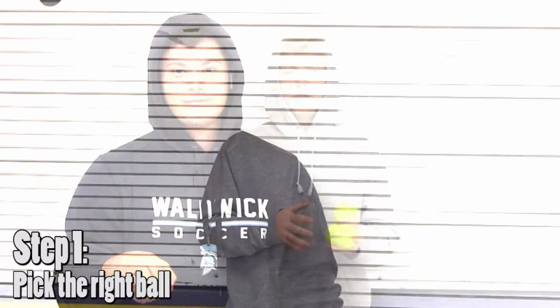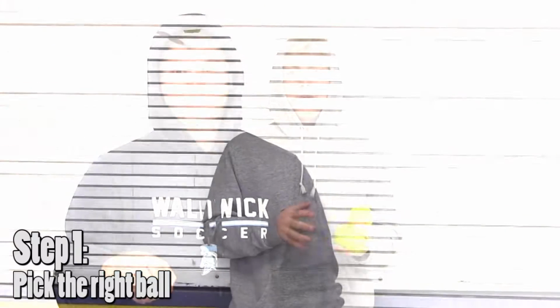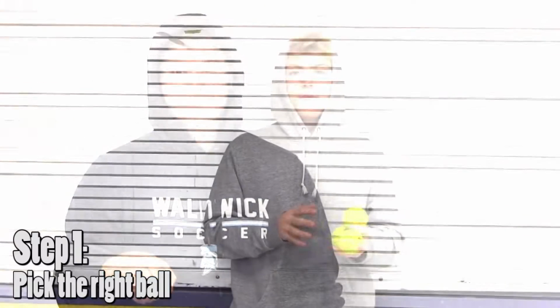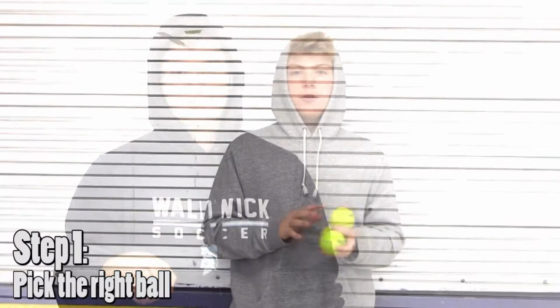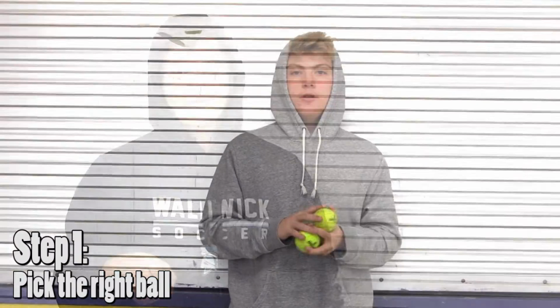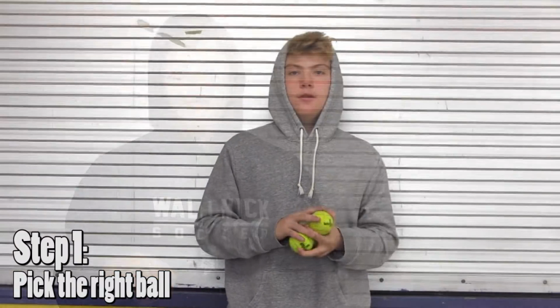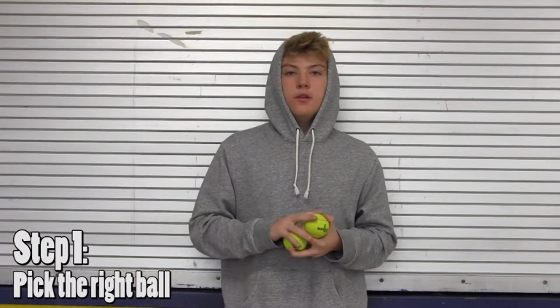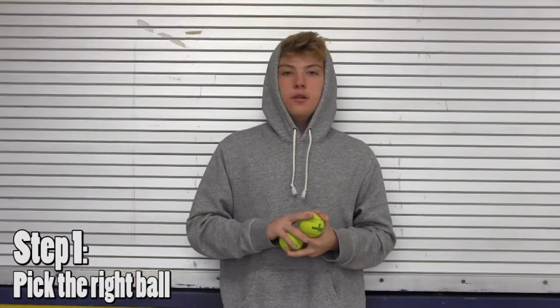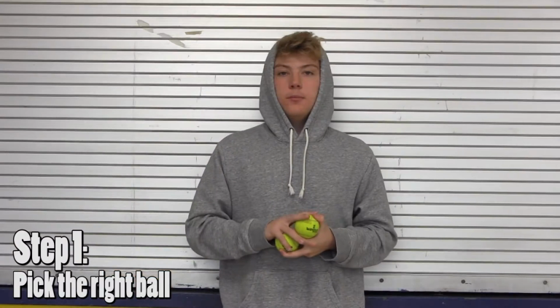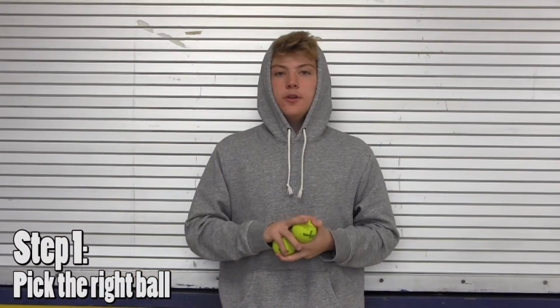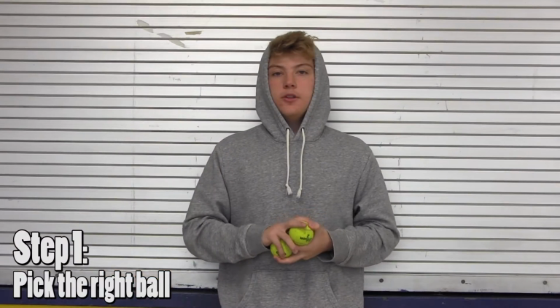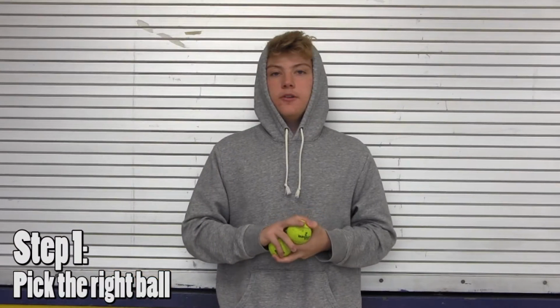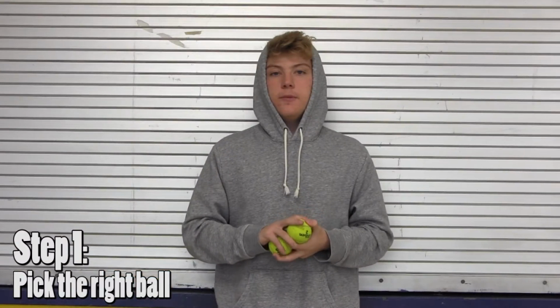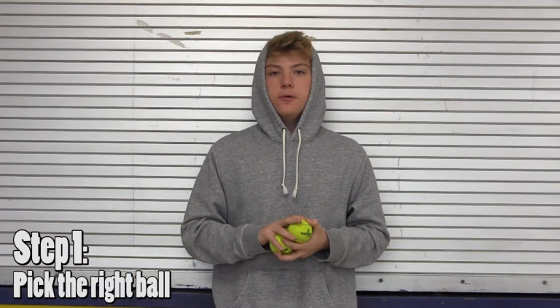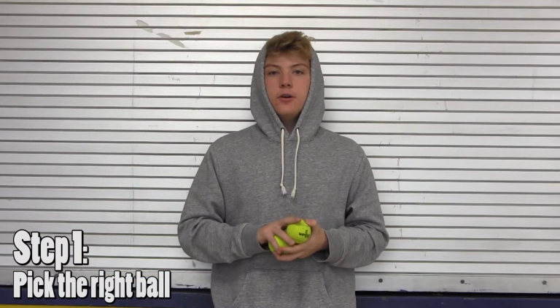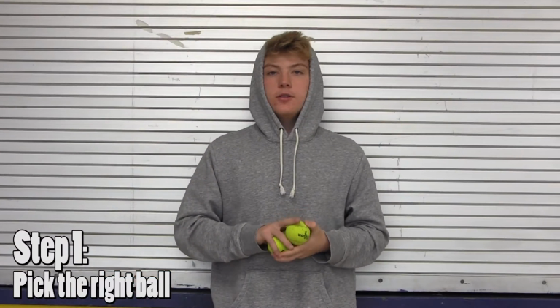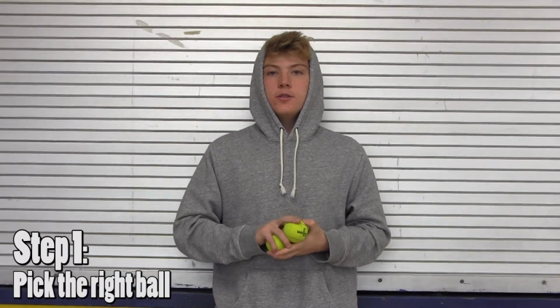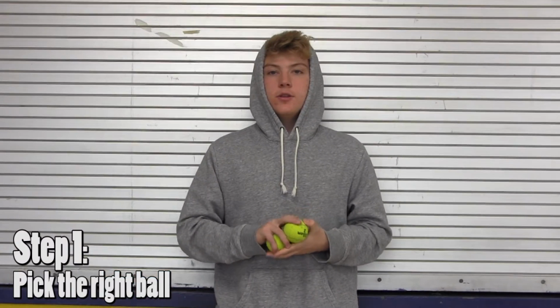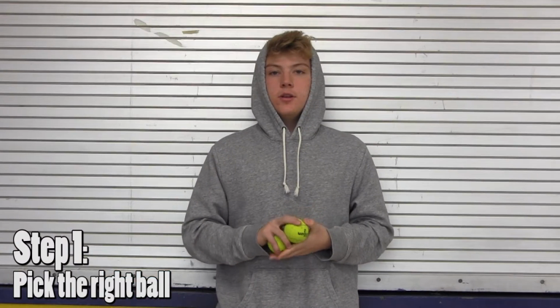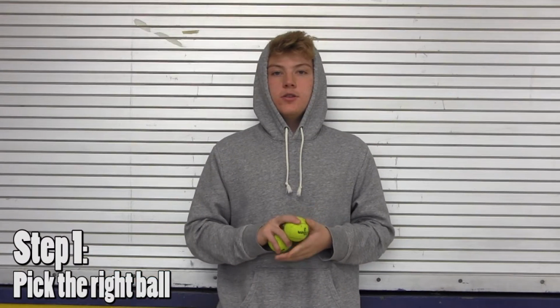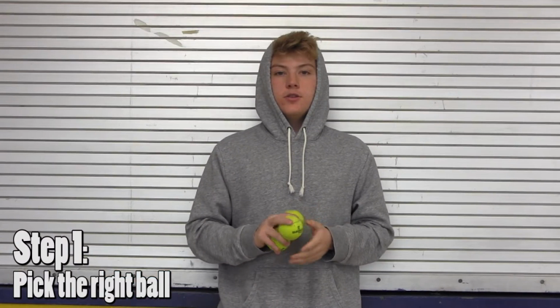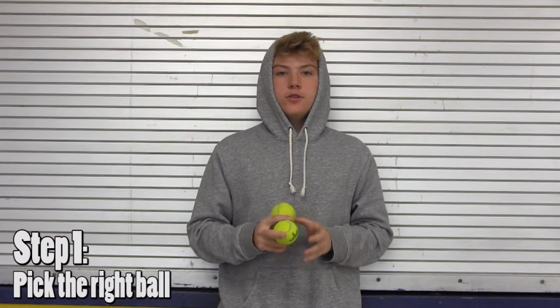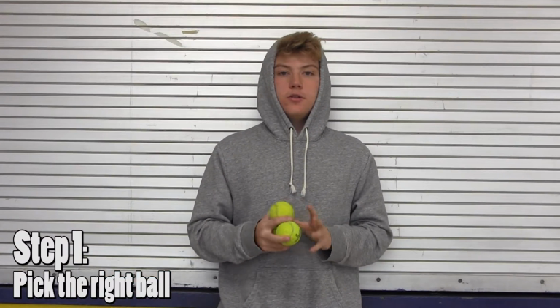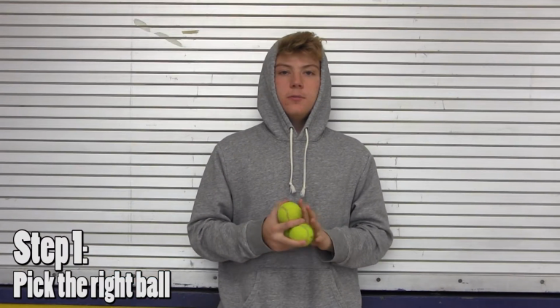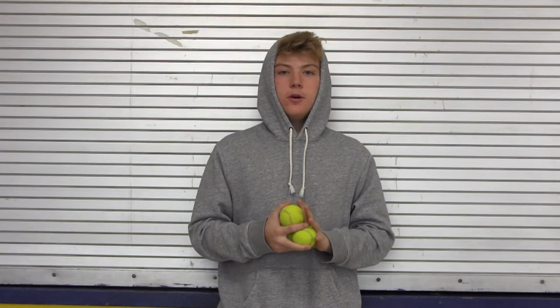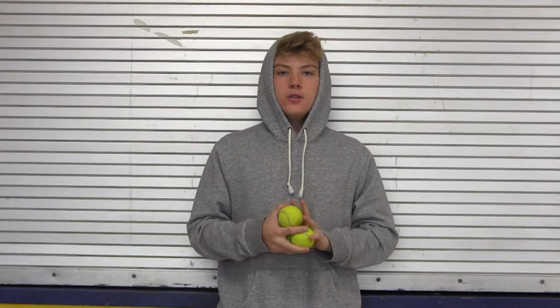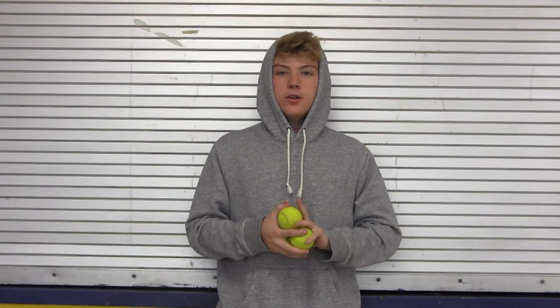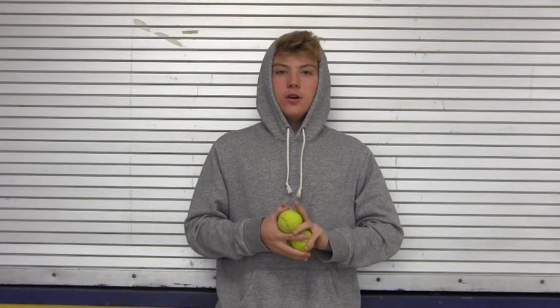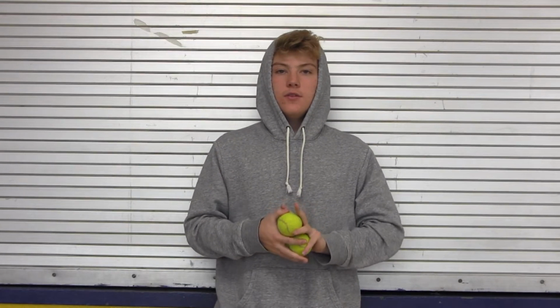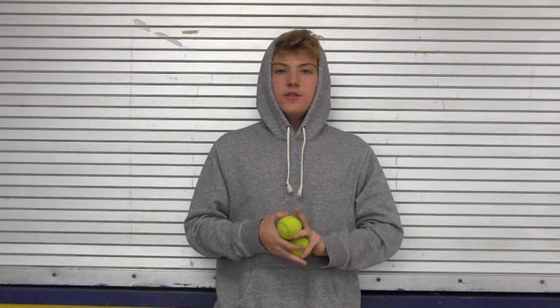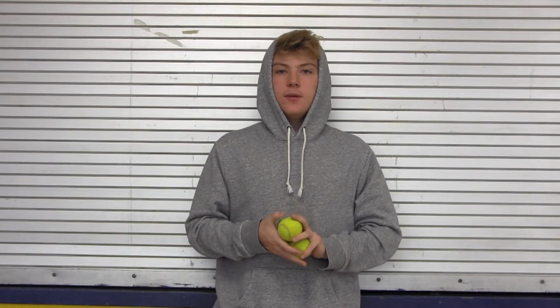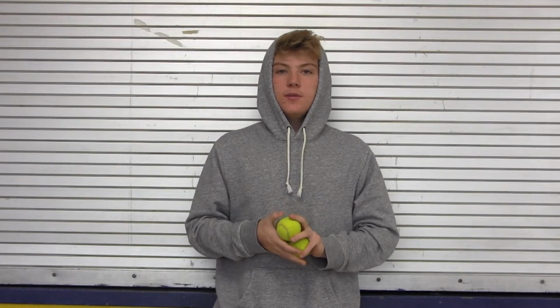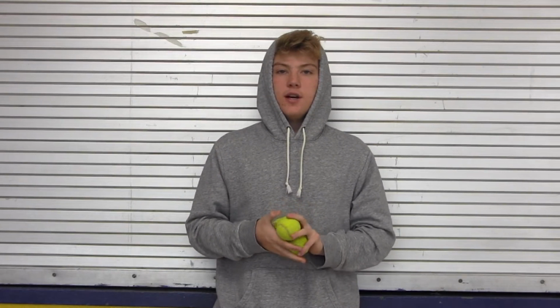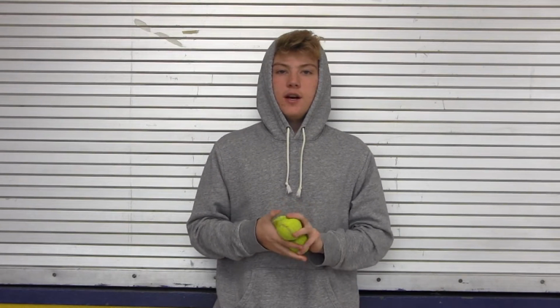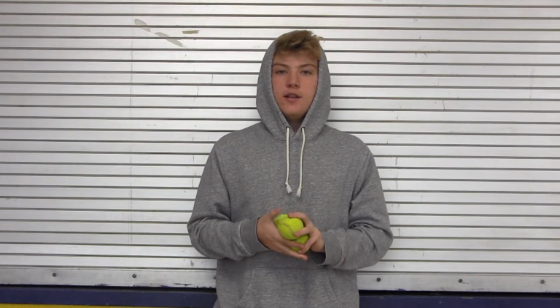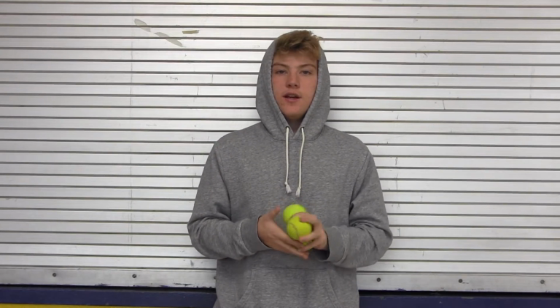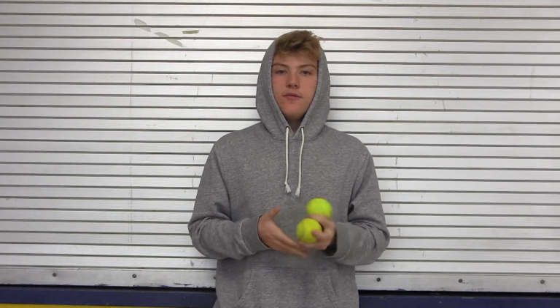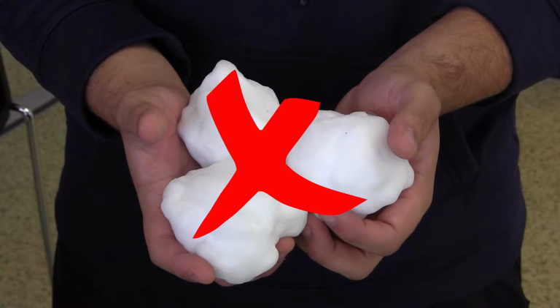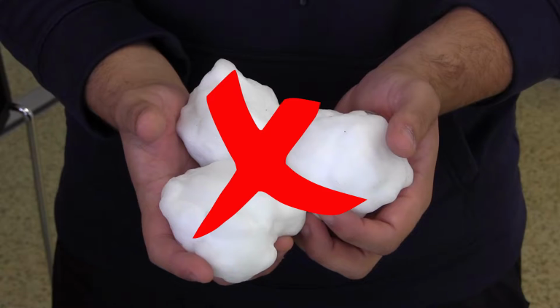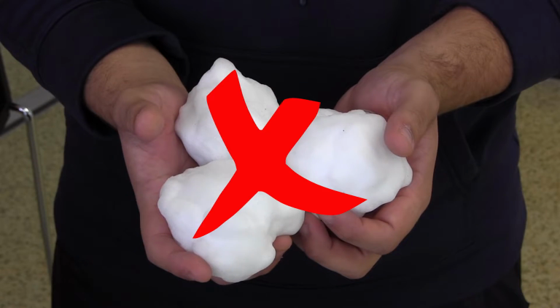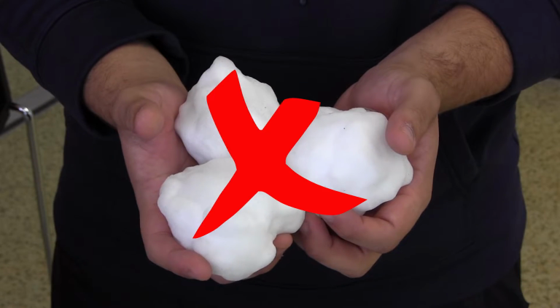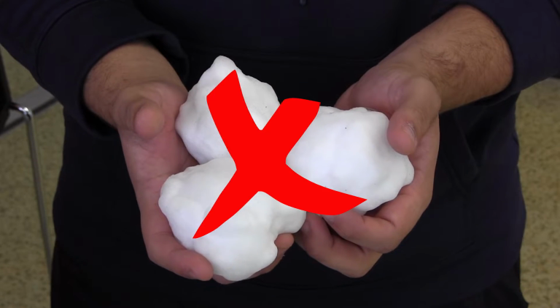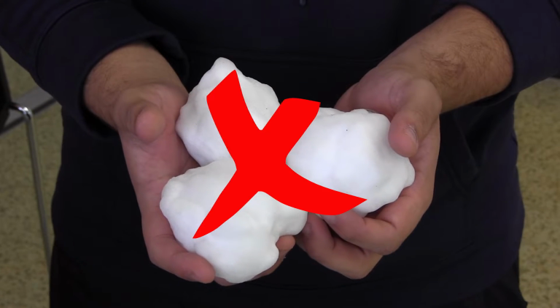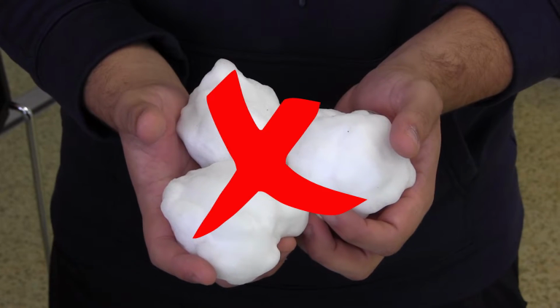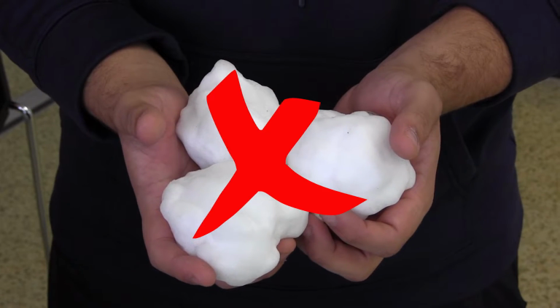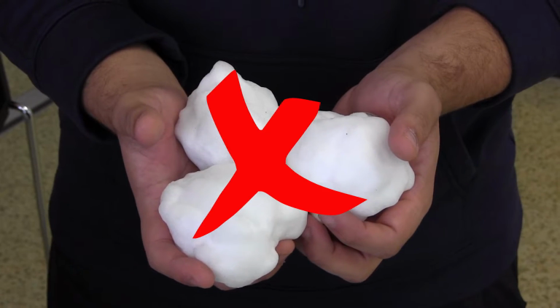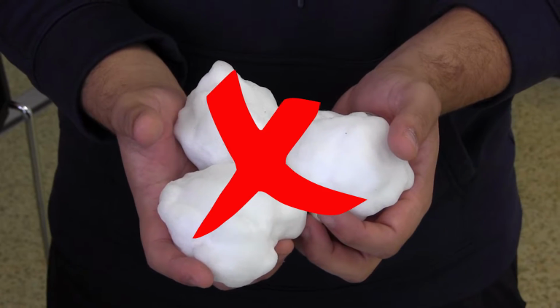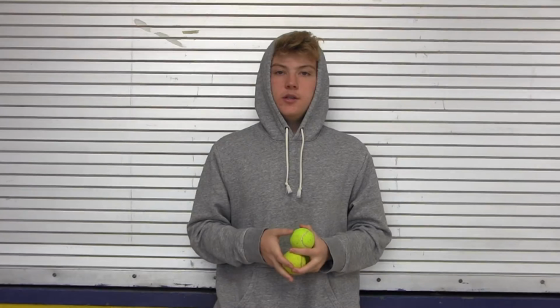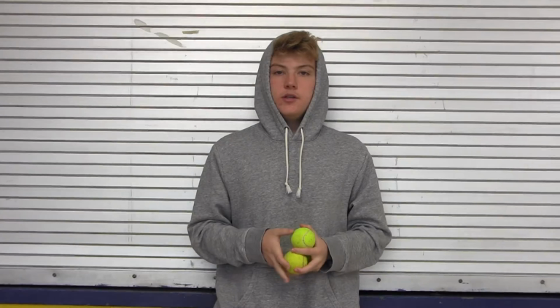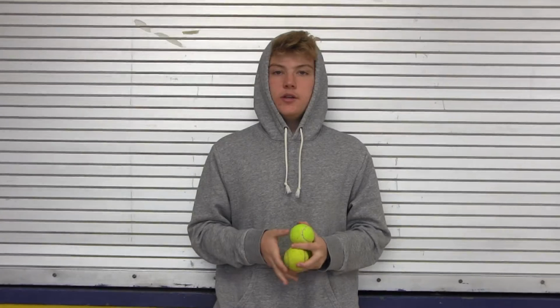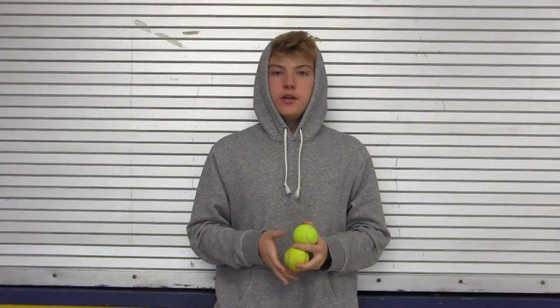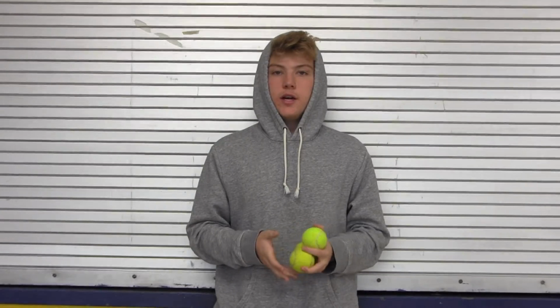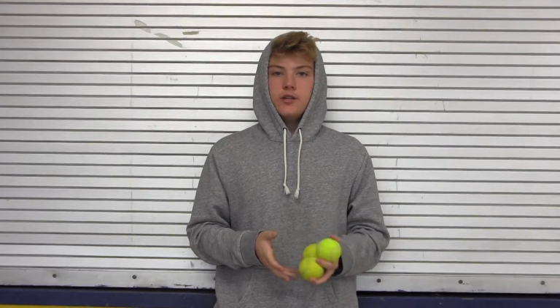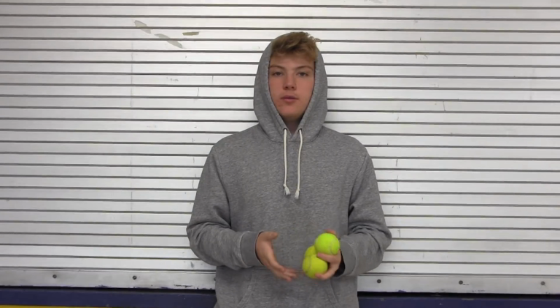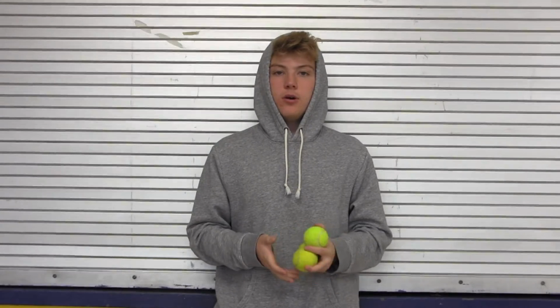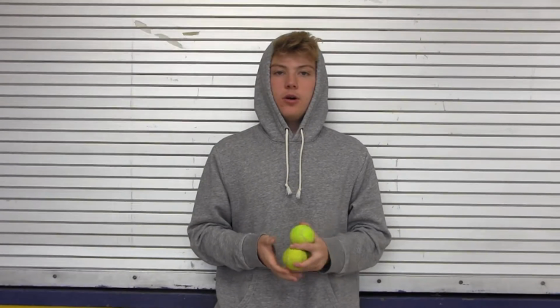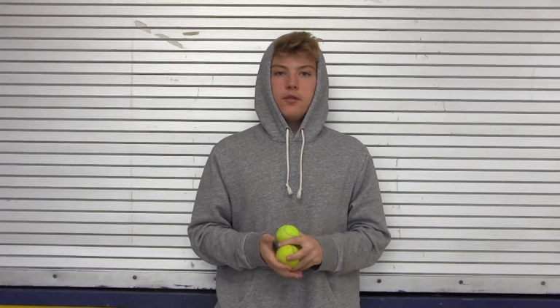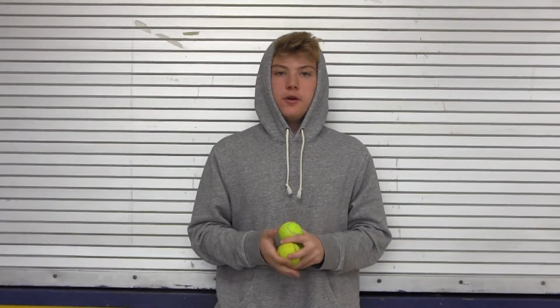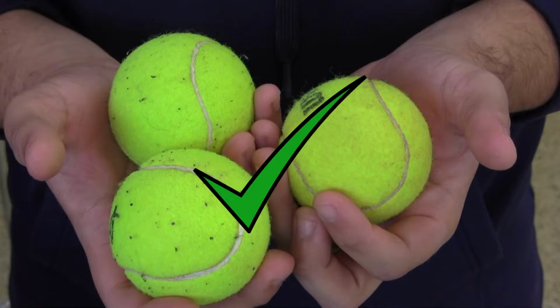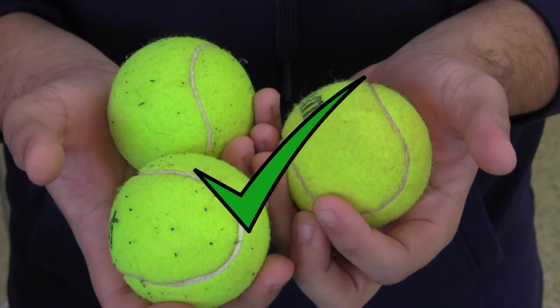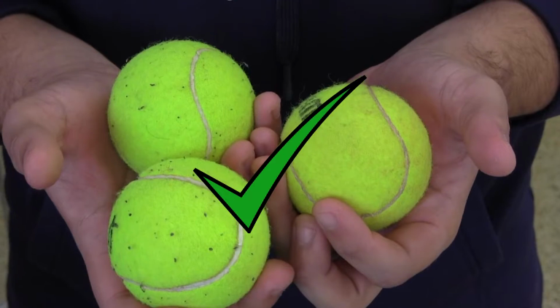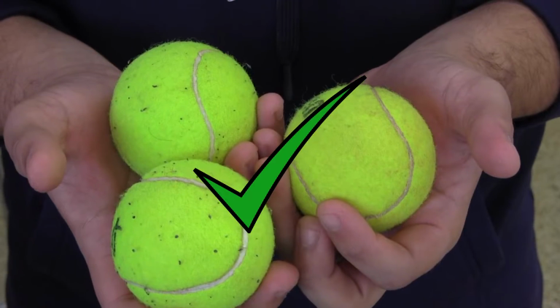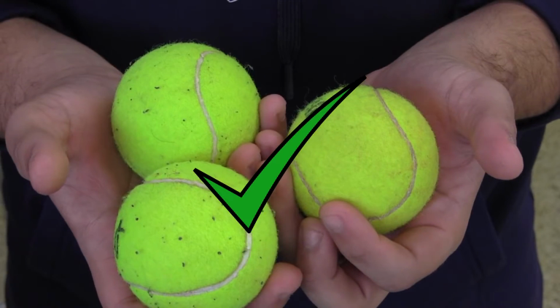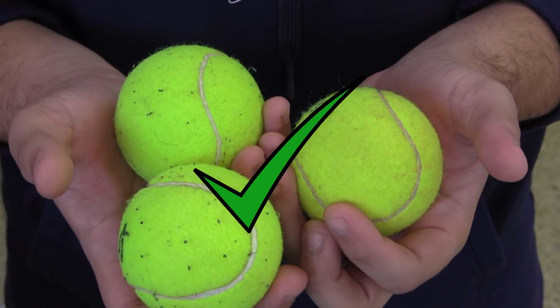Step 1. Pick the right balls. Choose three balls all of the same size that fit in your palm easily, so it's easier to catch the ball and throw it back in the air.